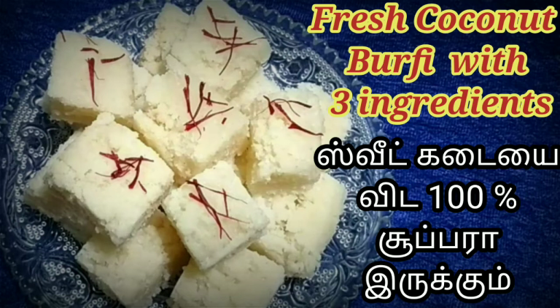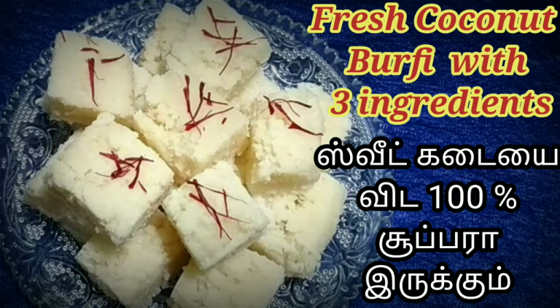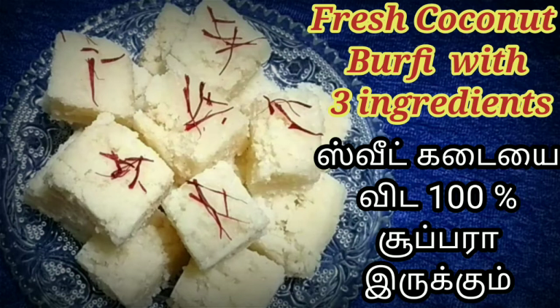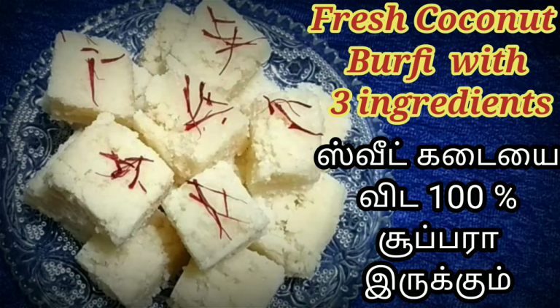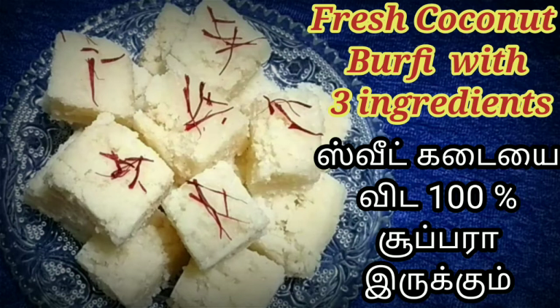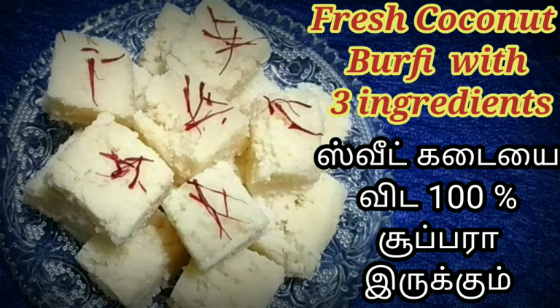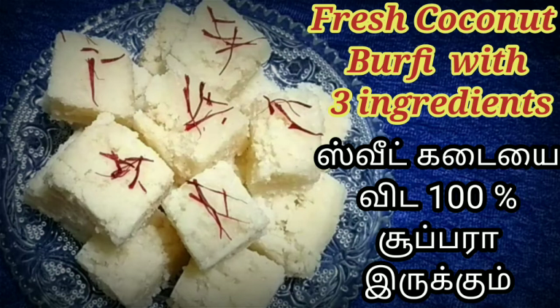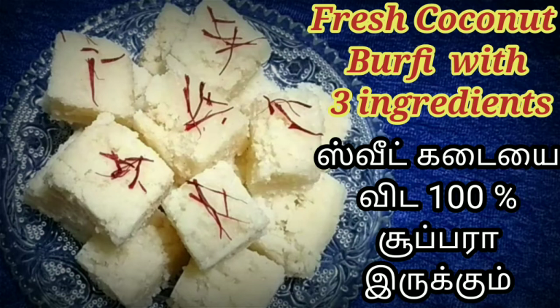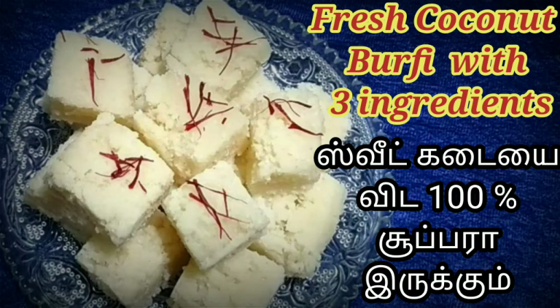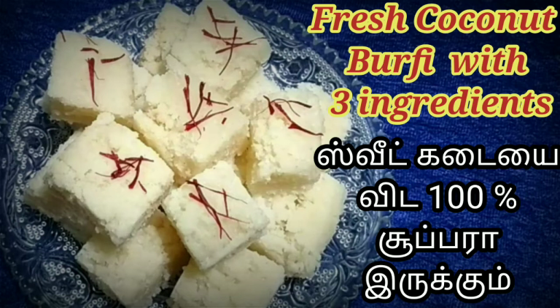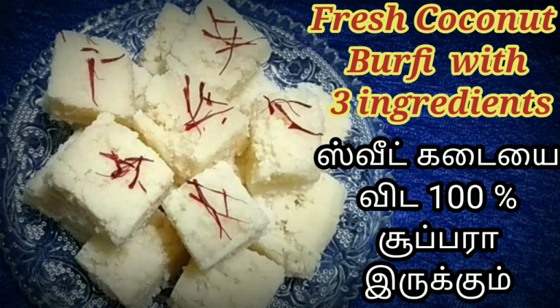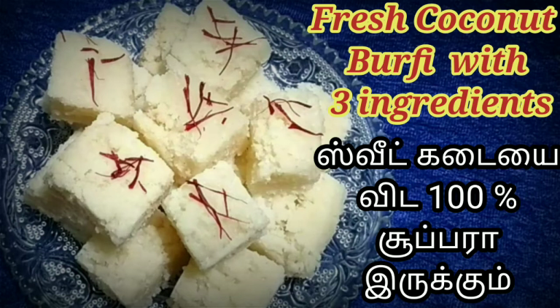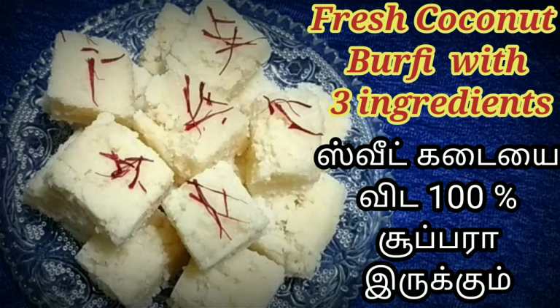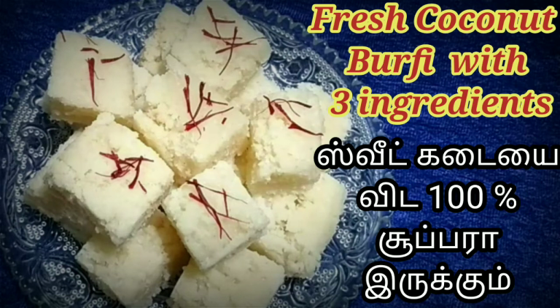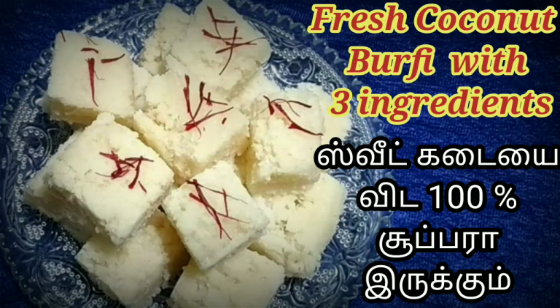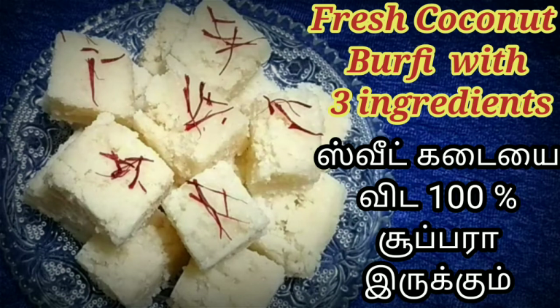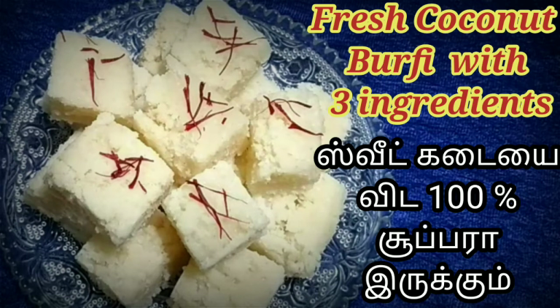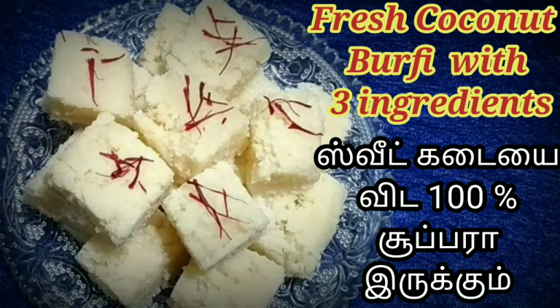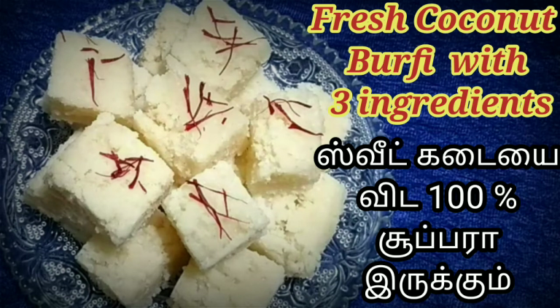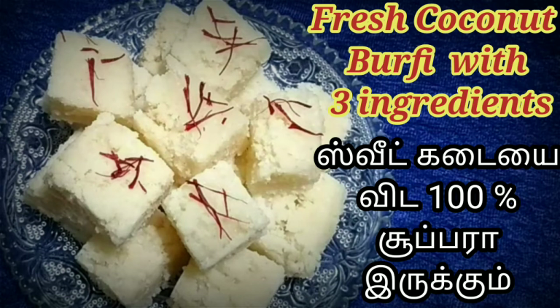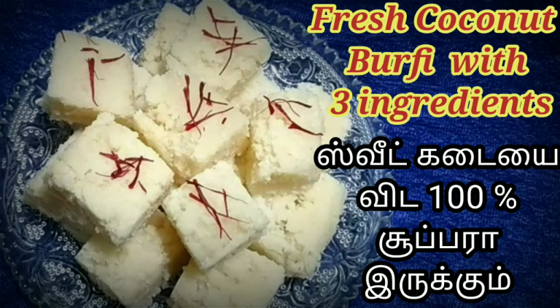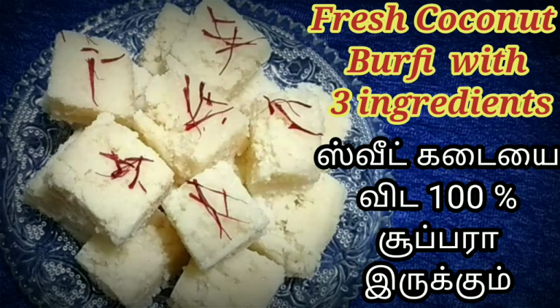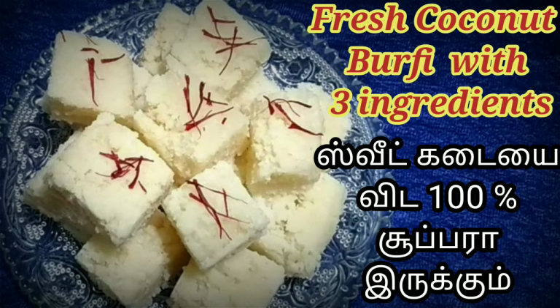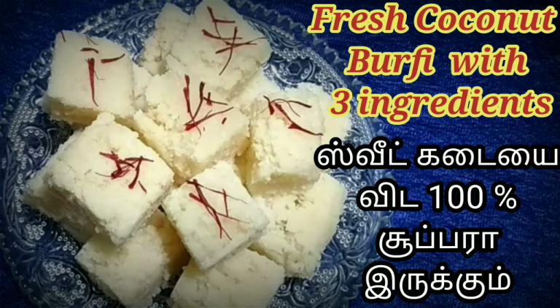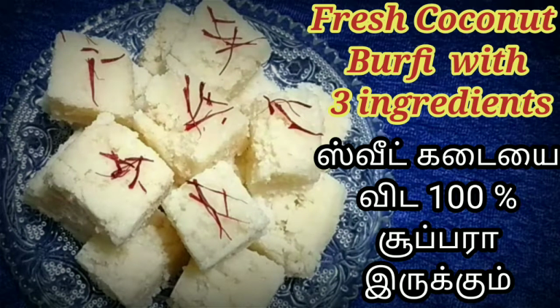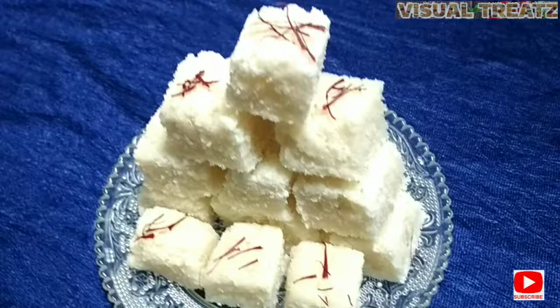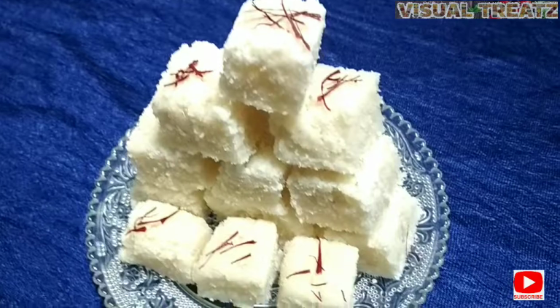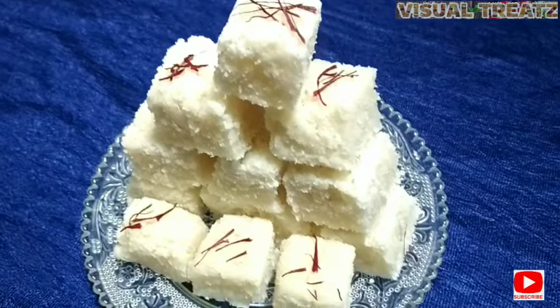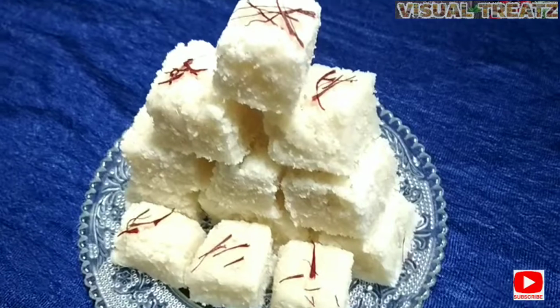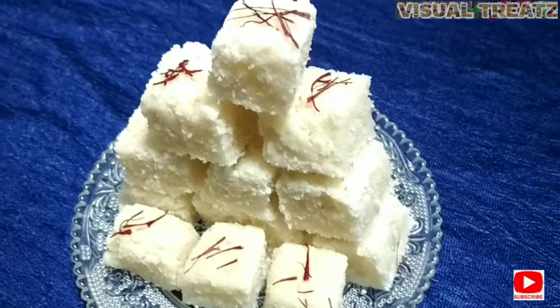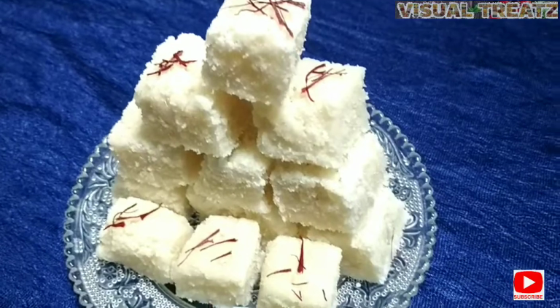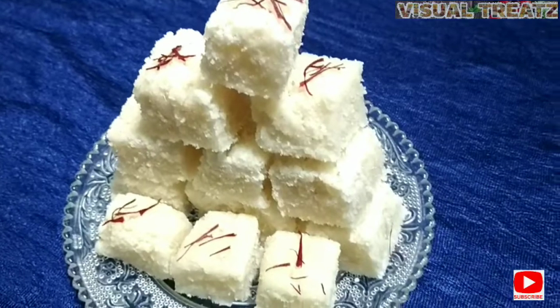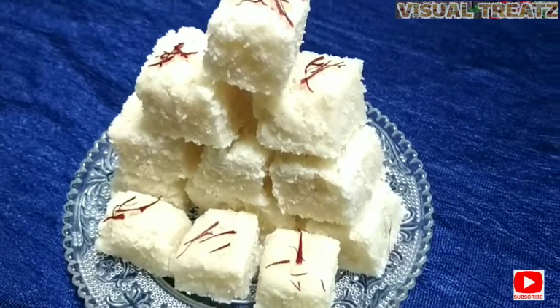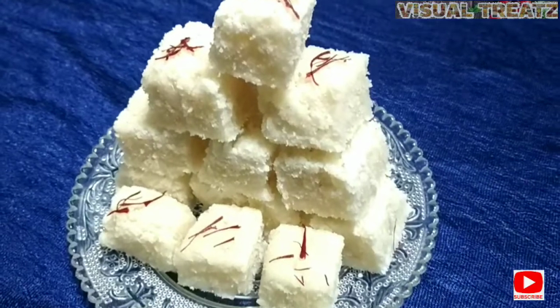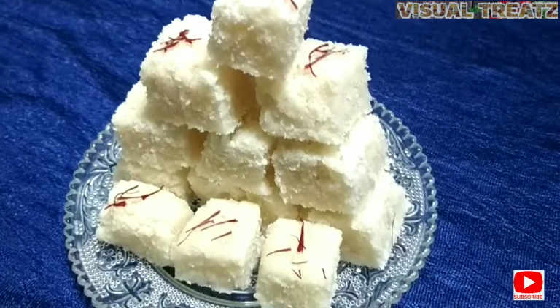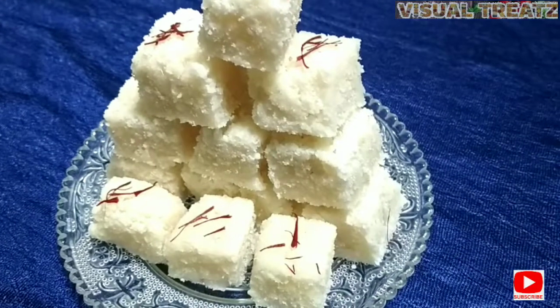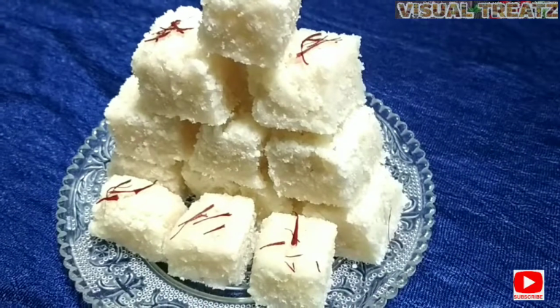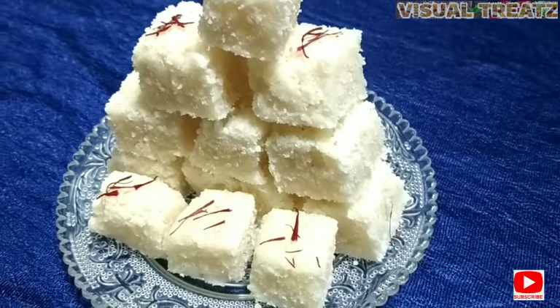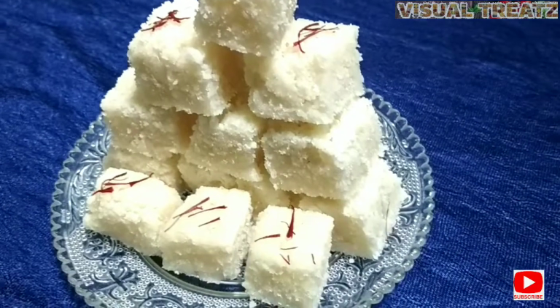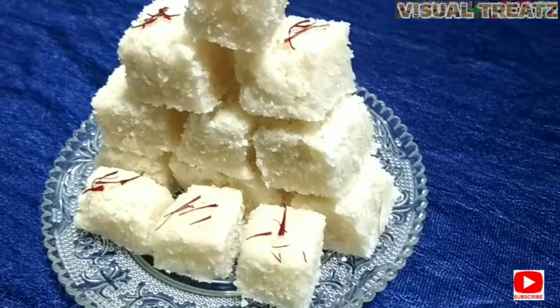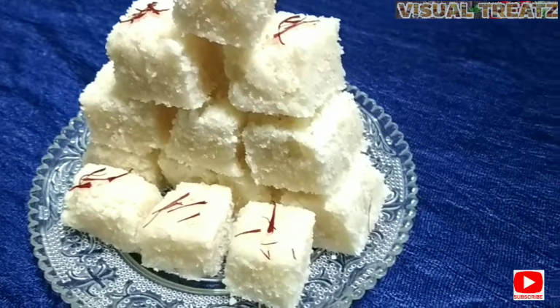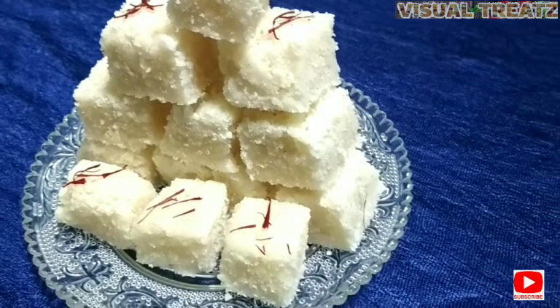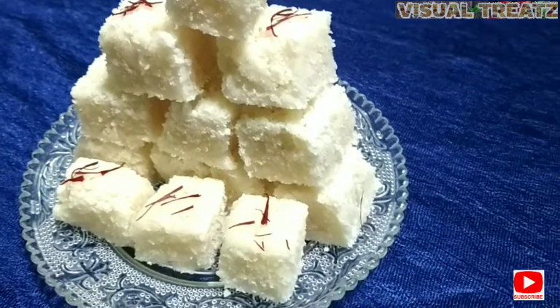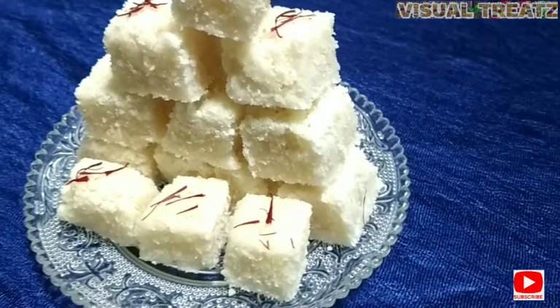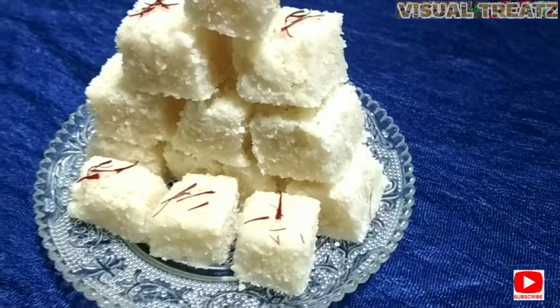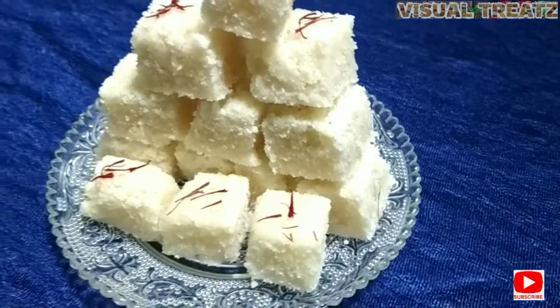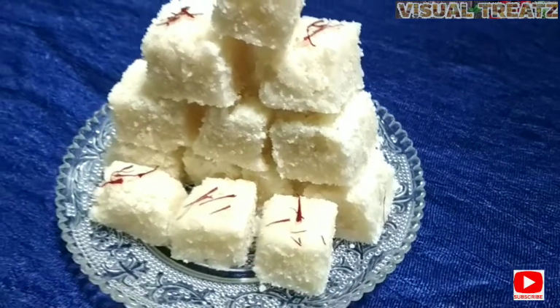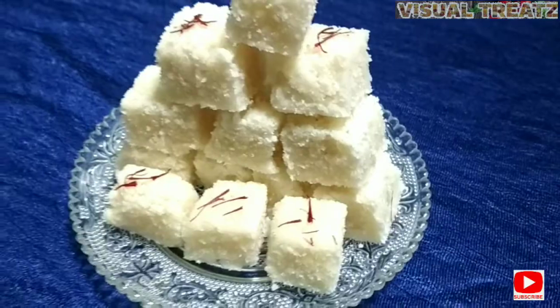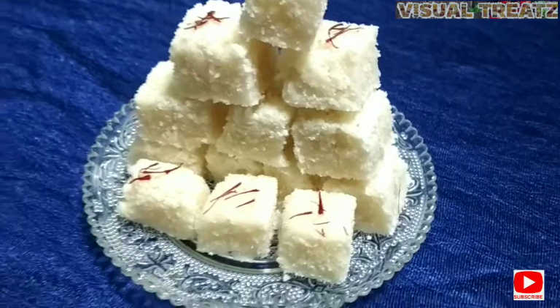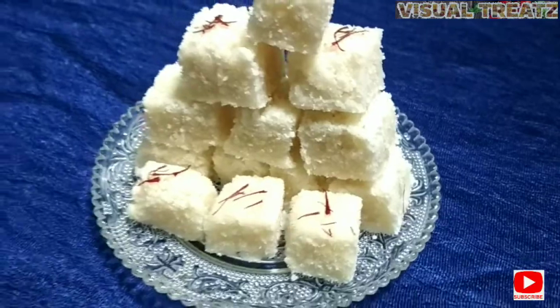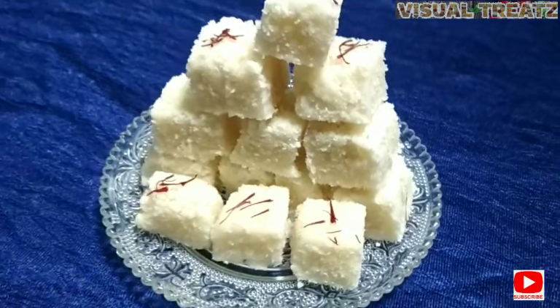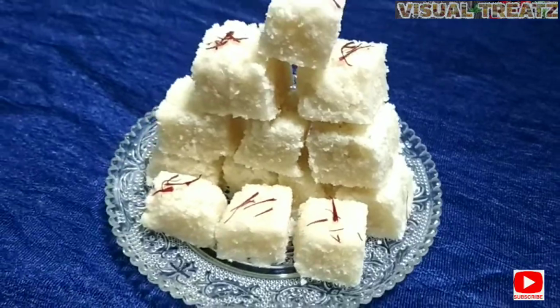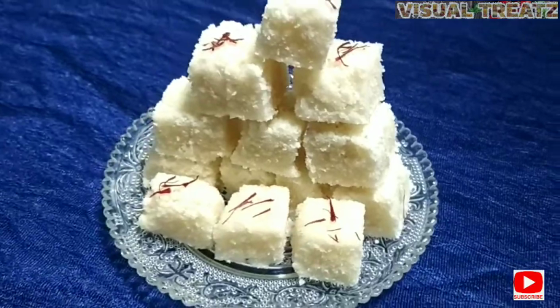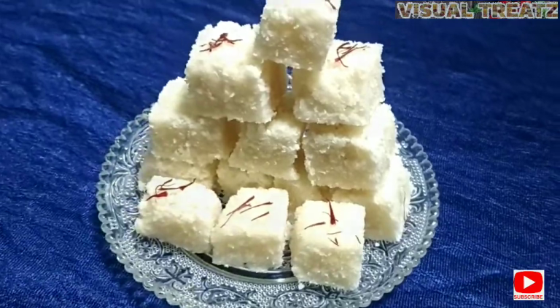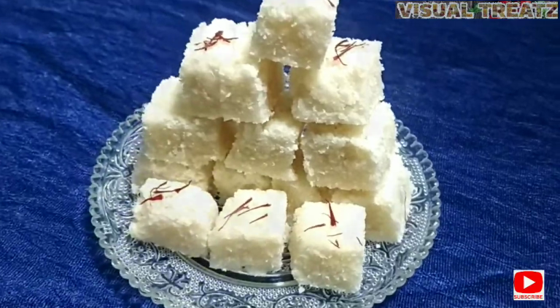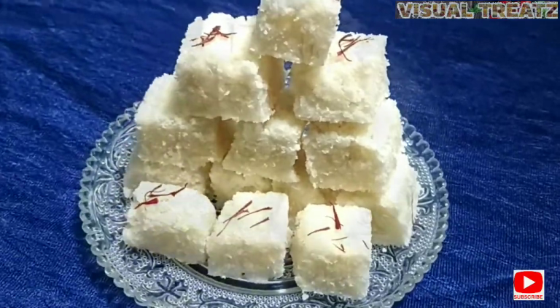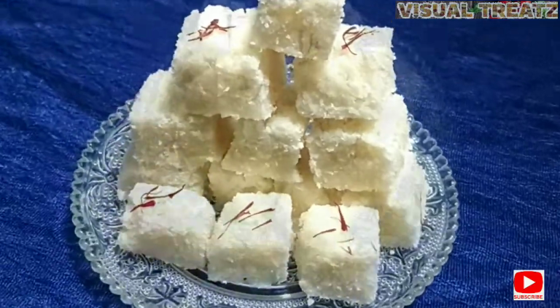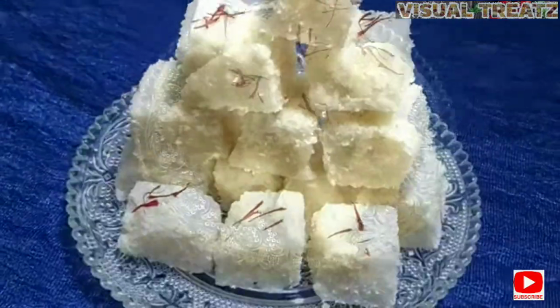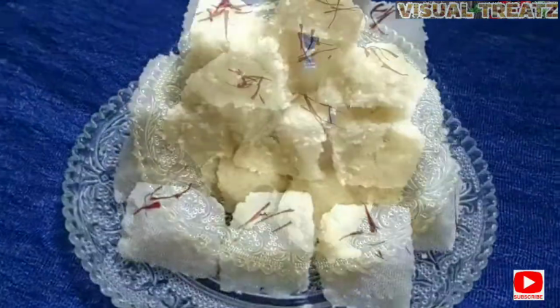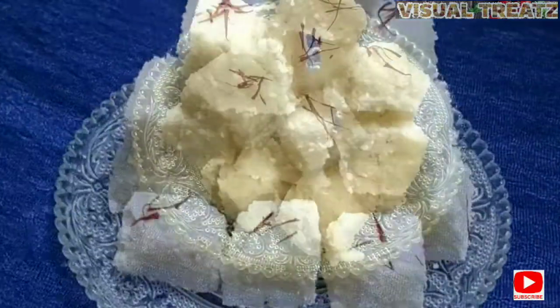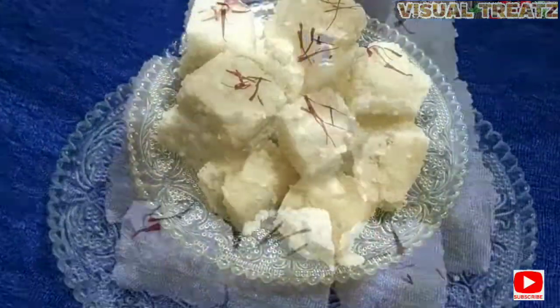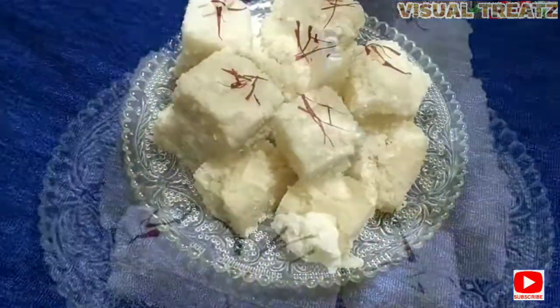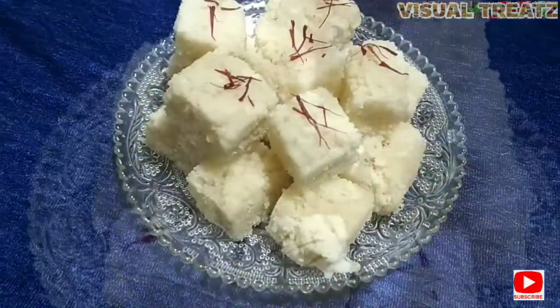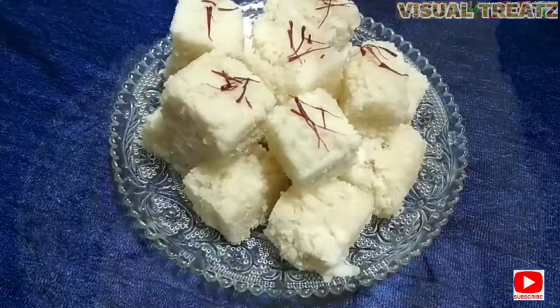Hello friends. Welcome to my kitchen. We are working with 3 ingredients.